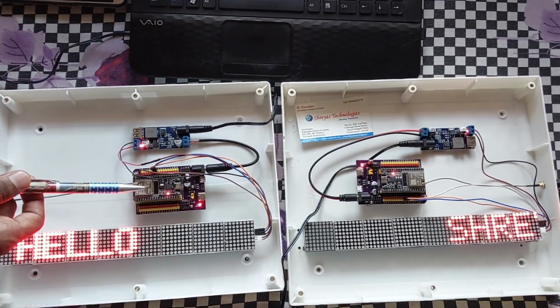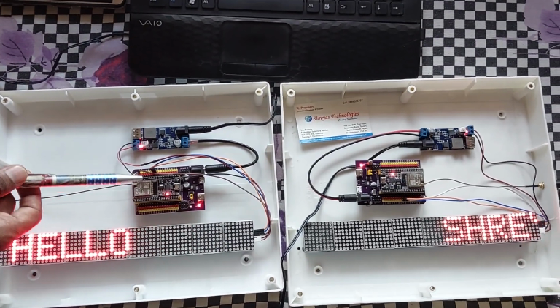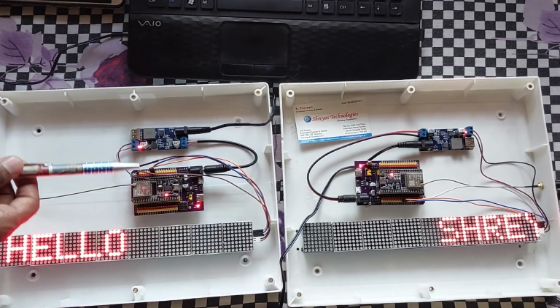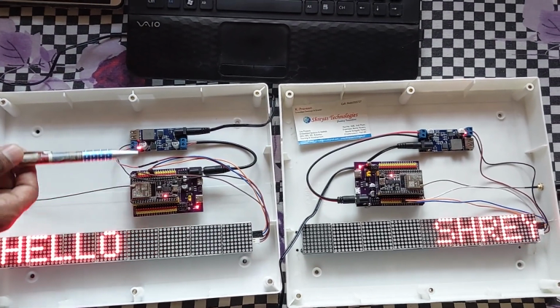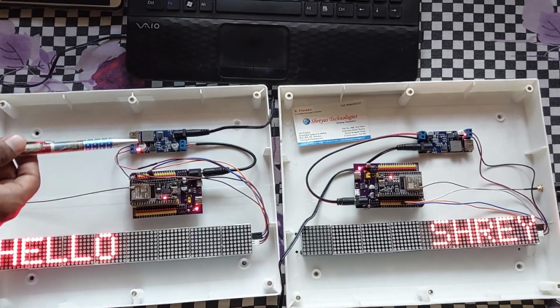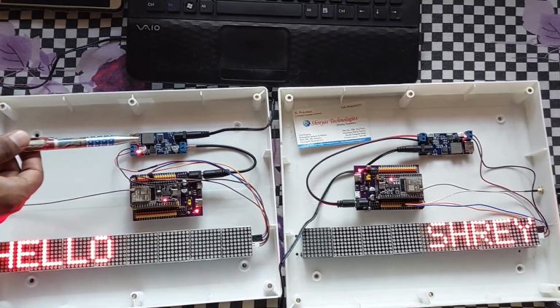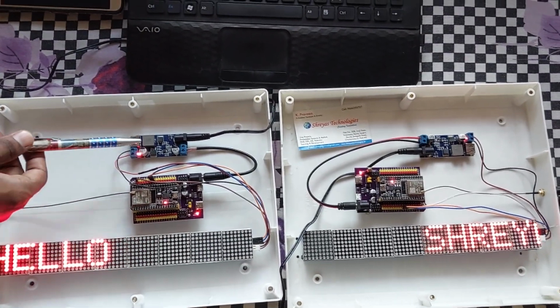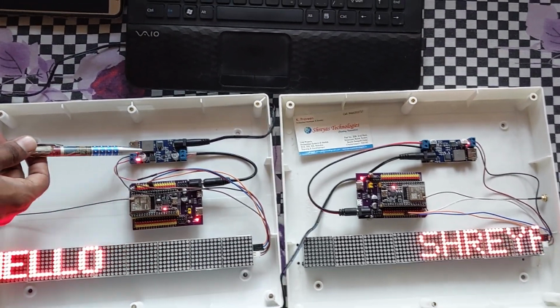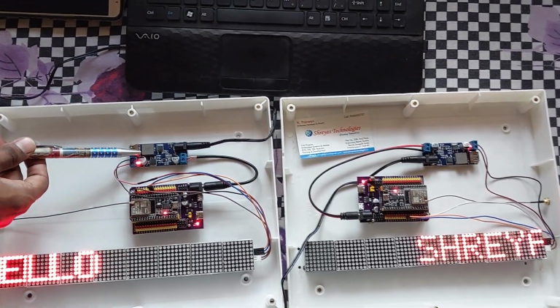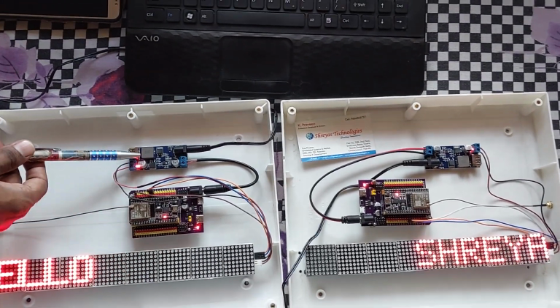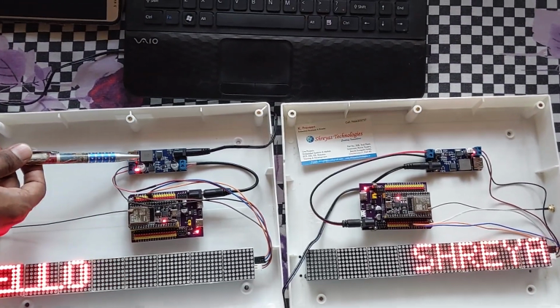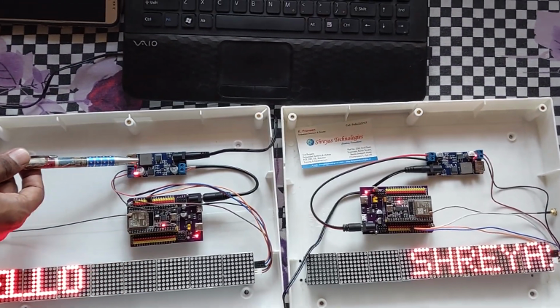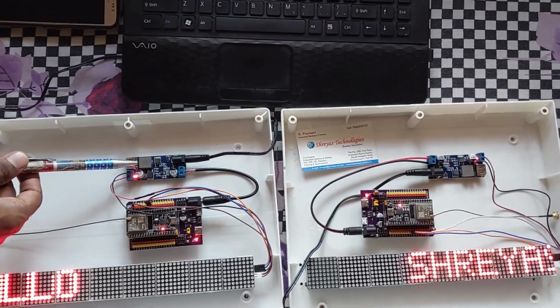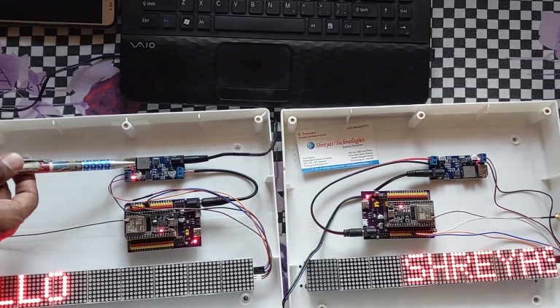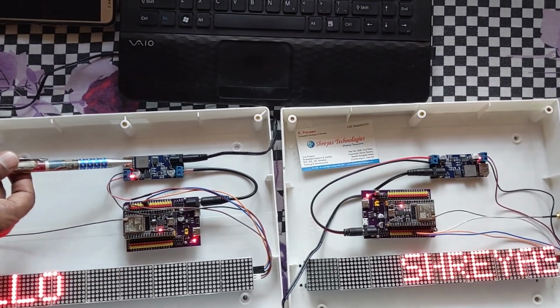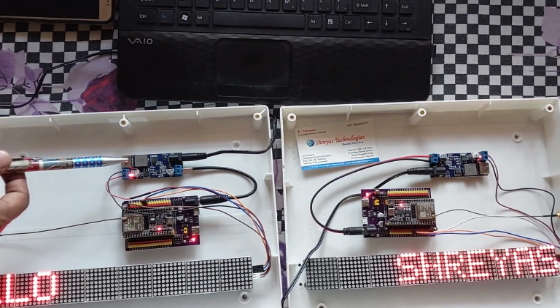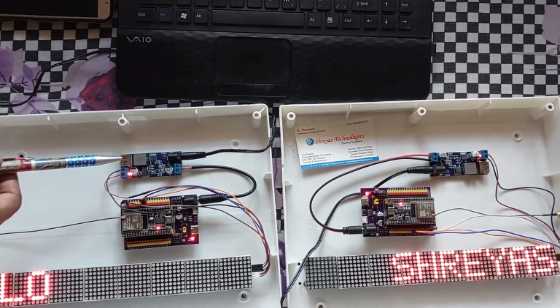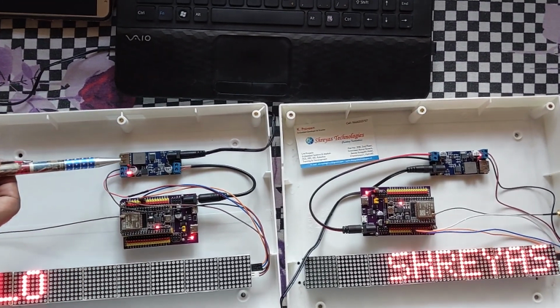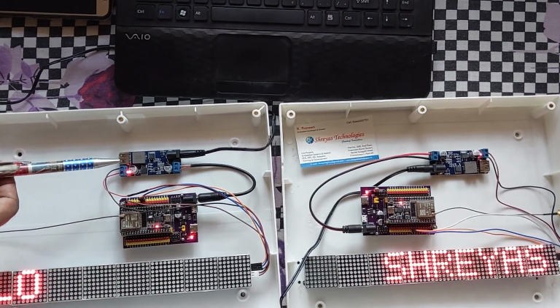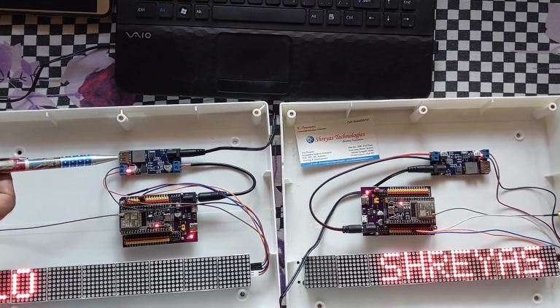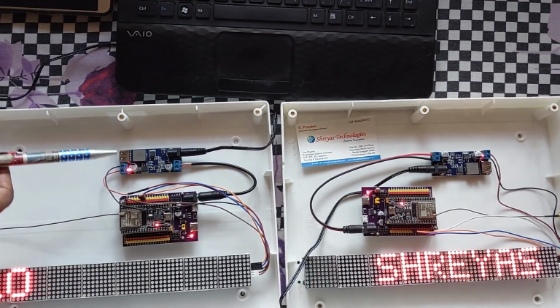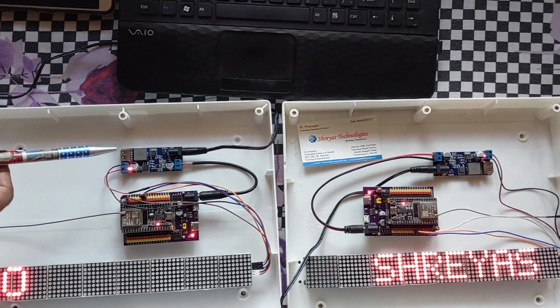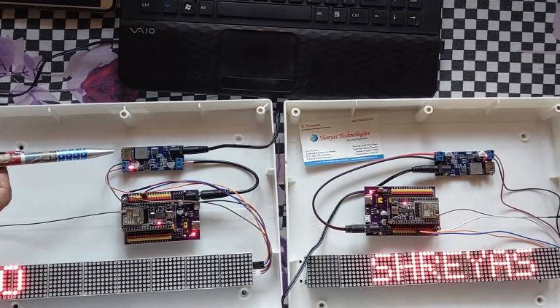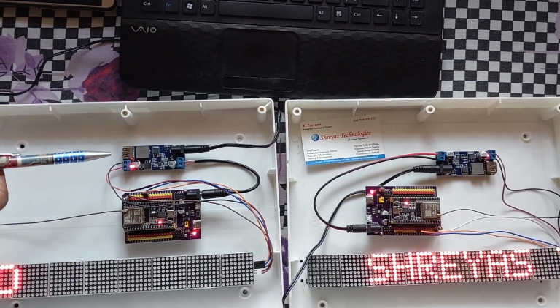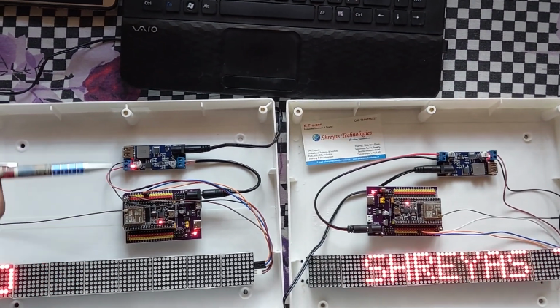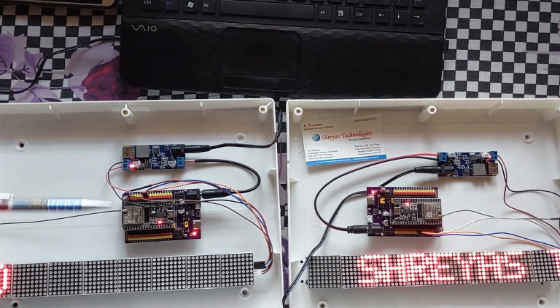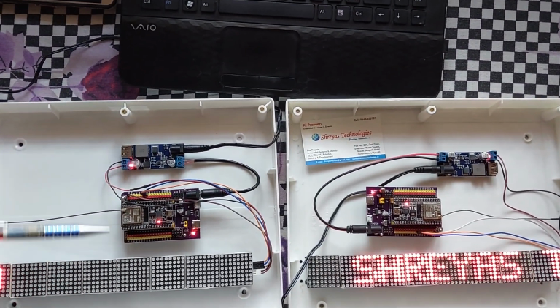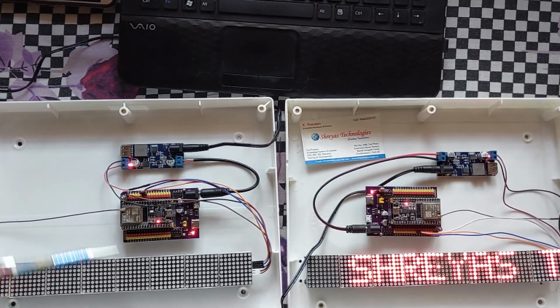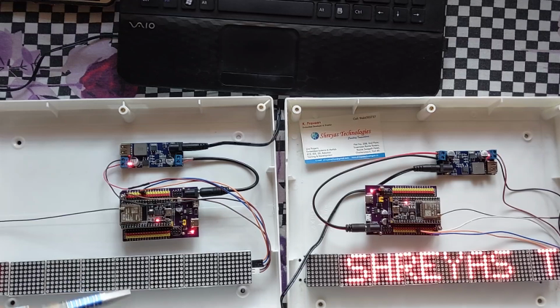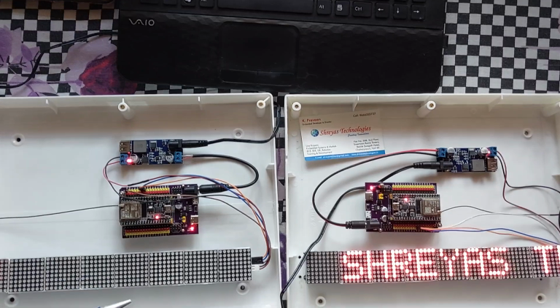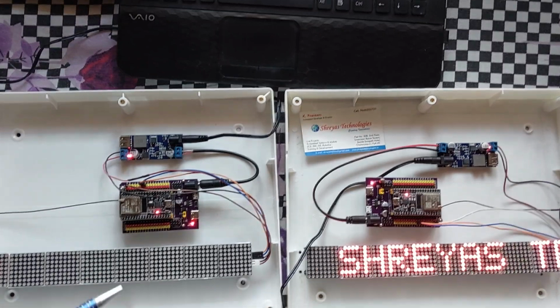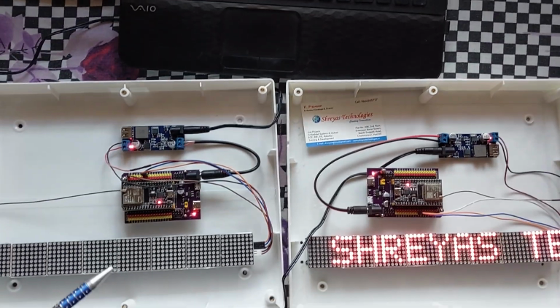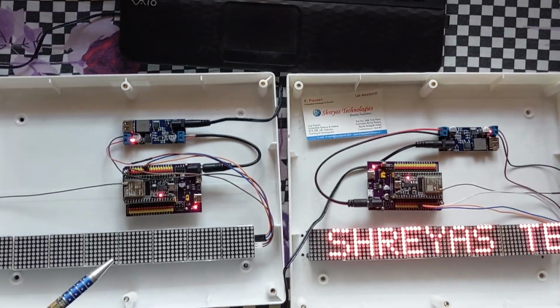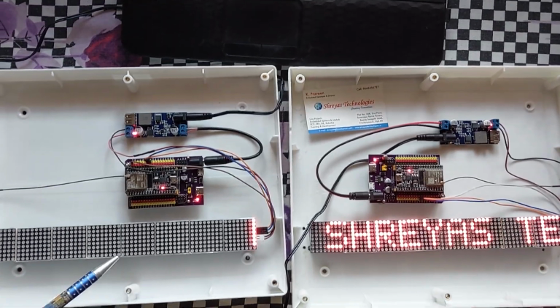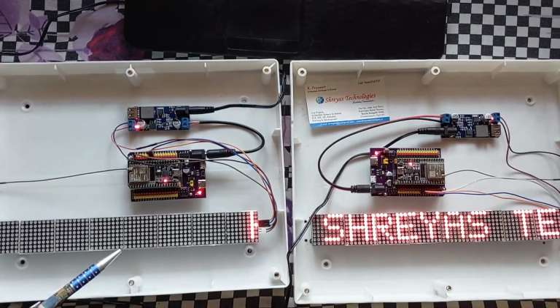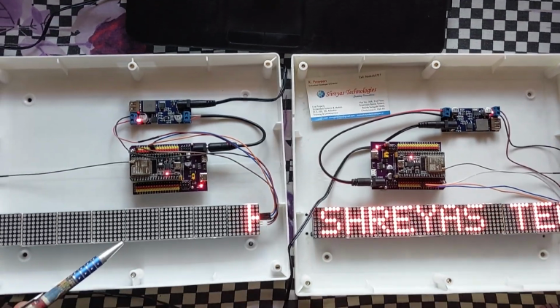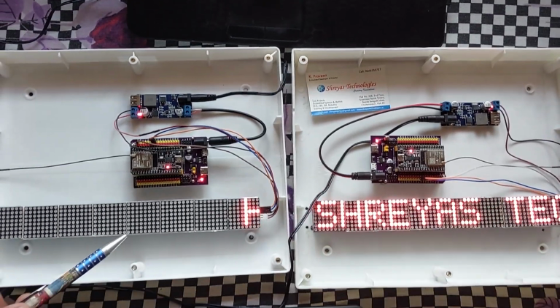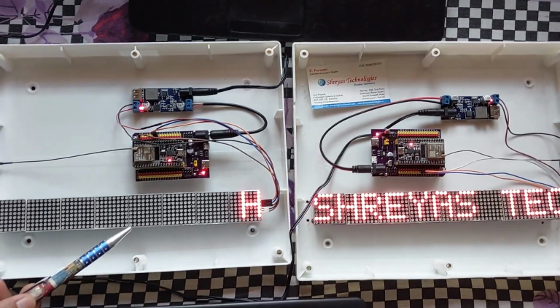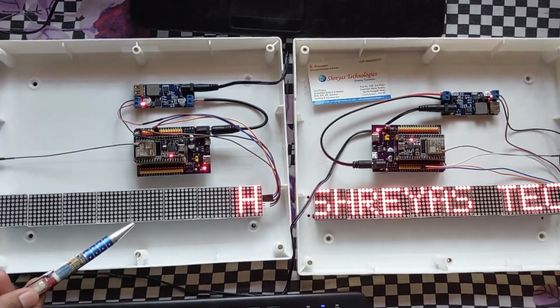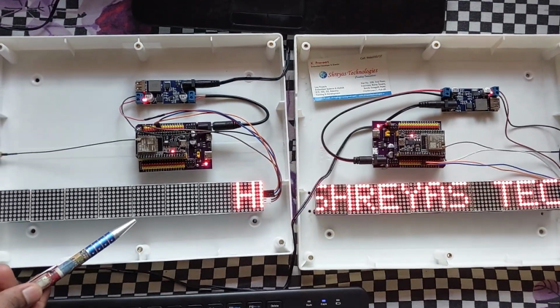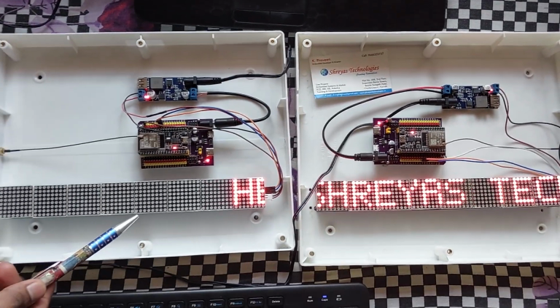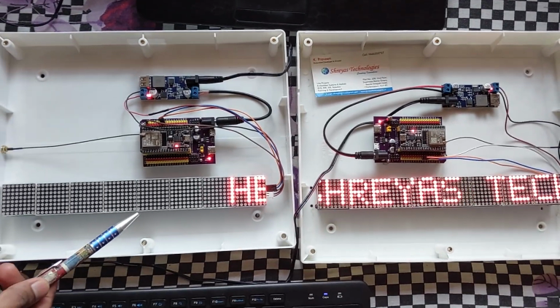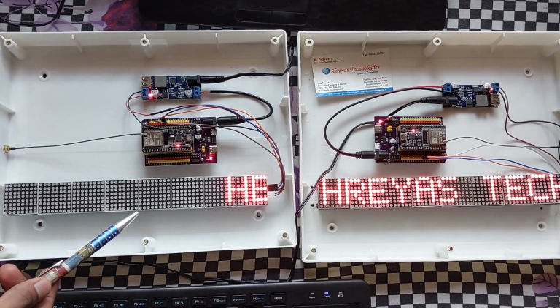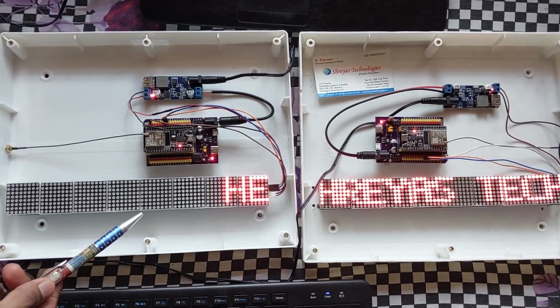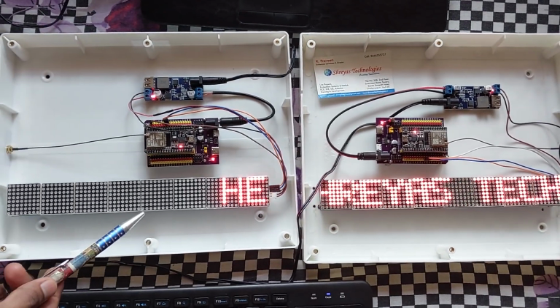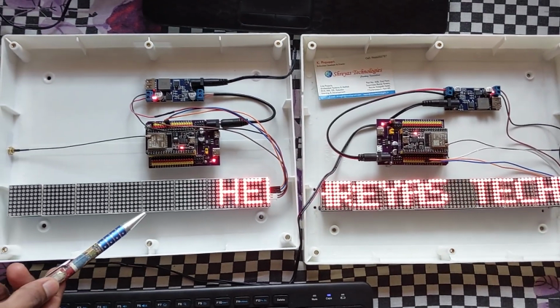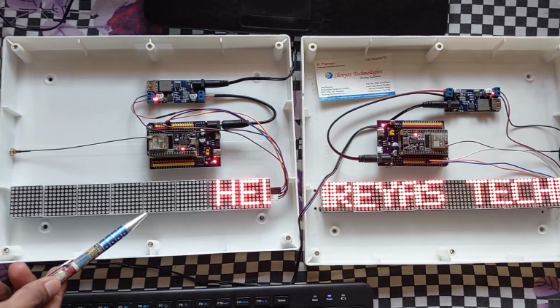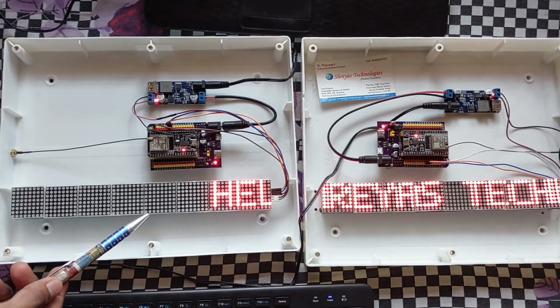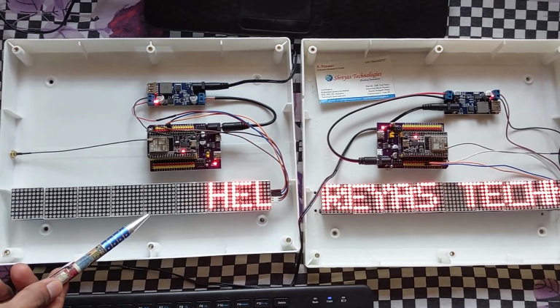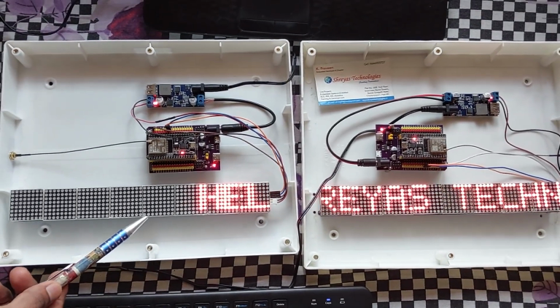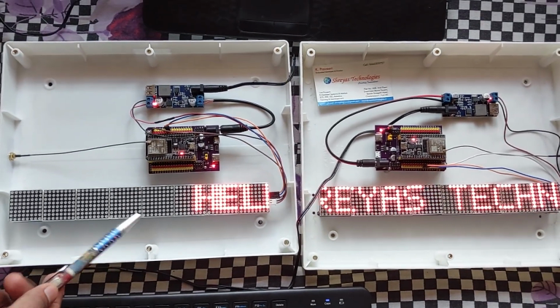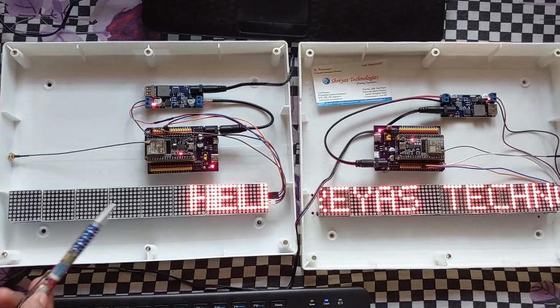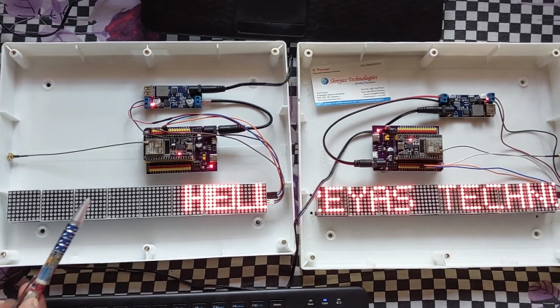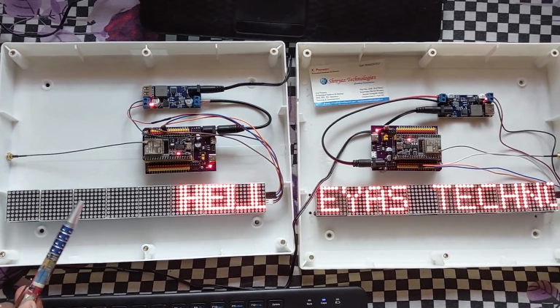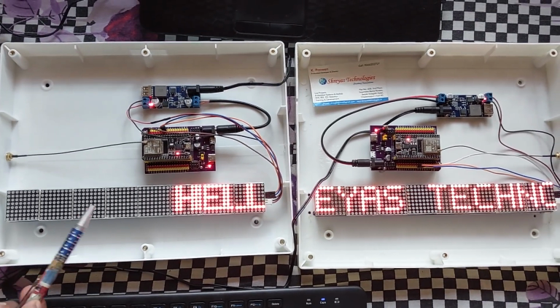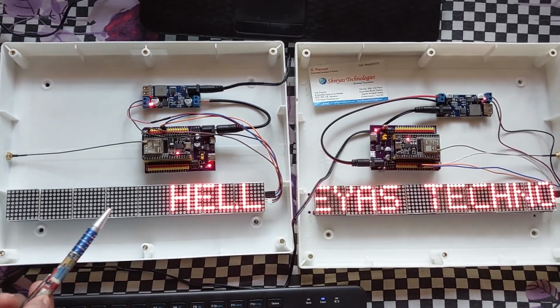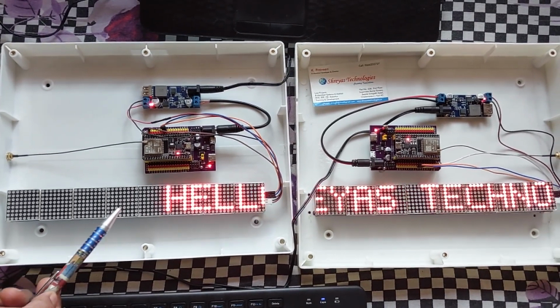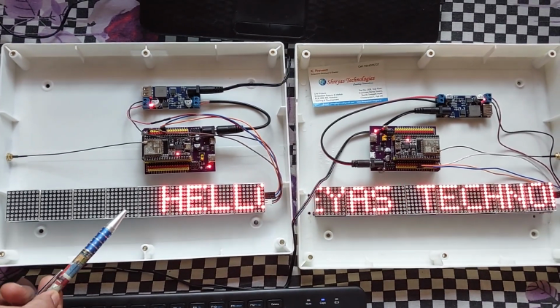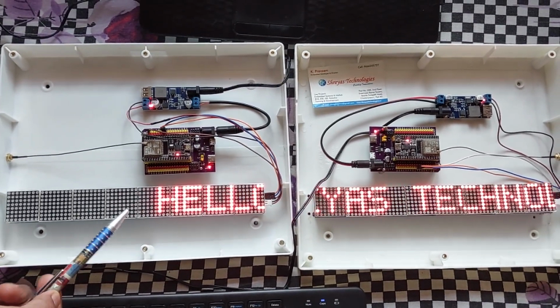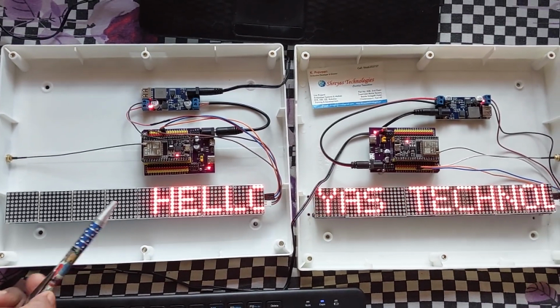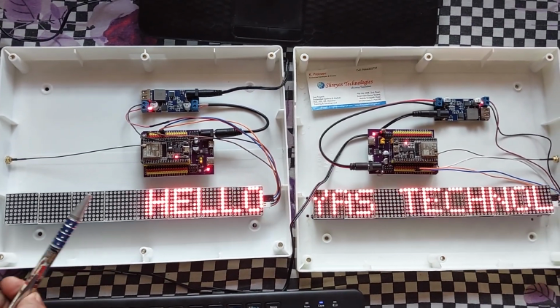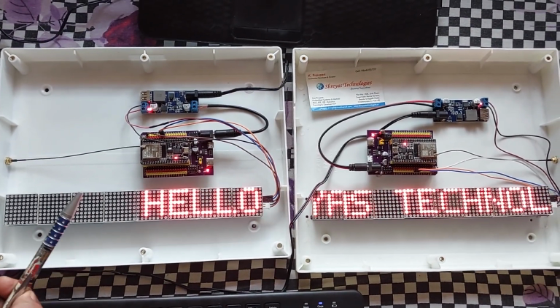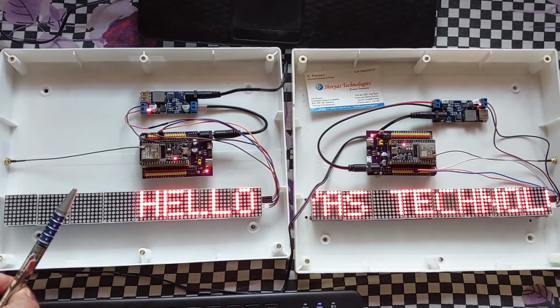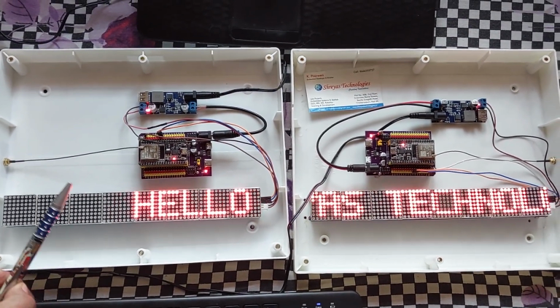This is a regulated power supply board. This is a dot matrix module with 8 vertical displays.